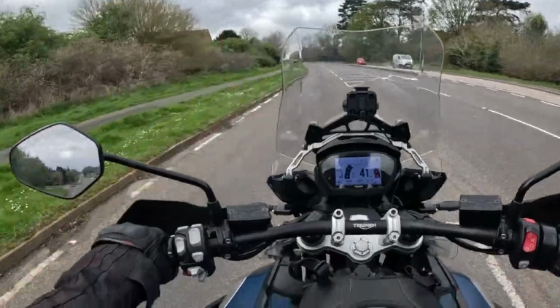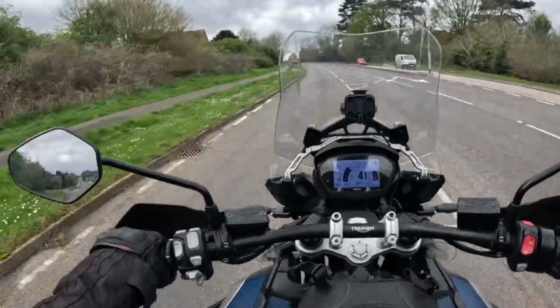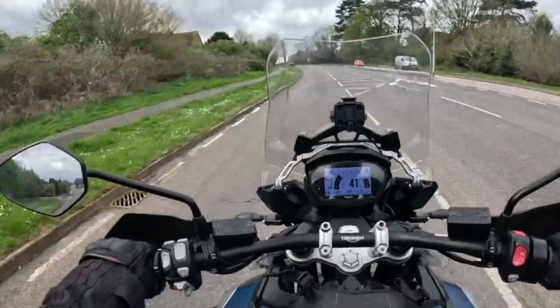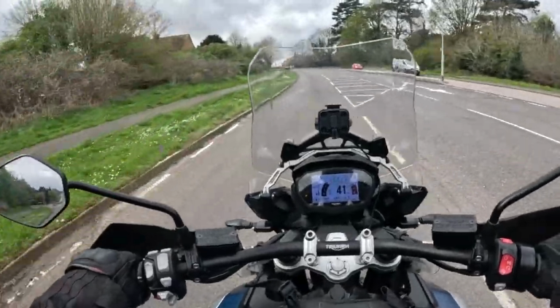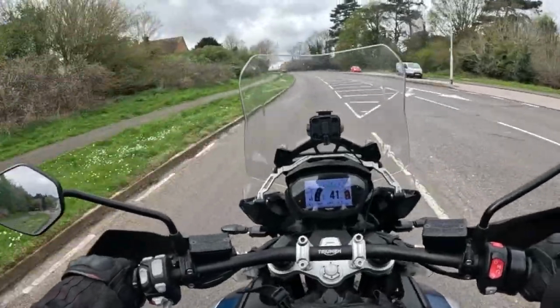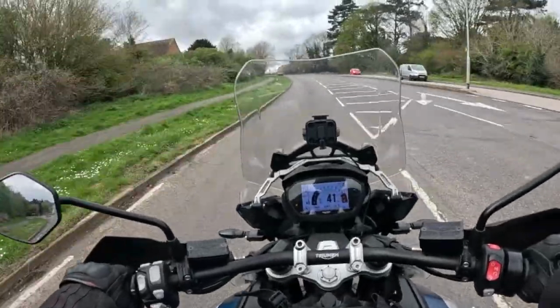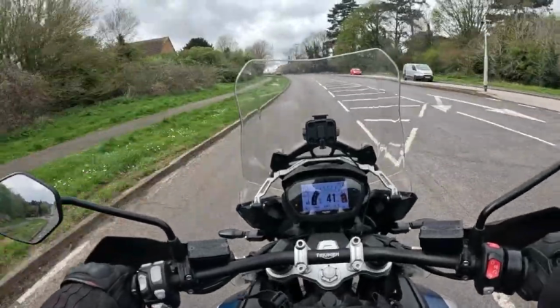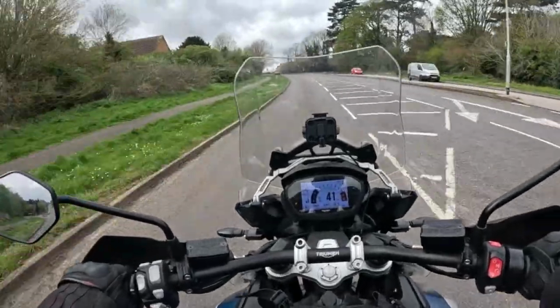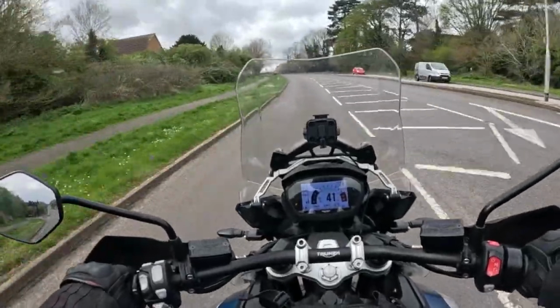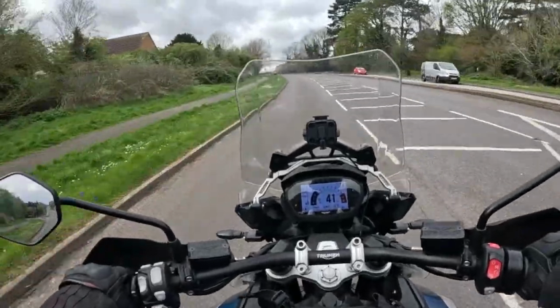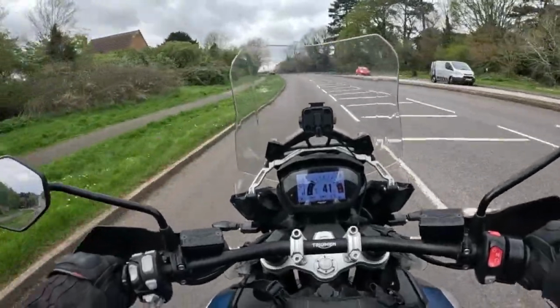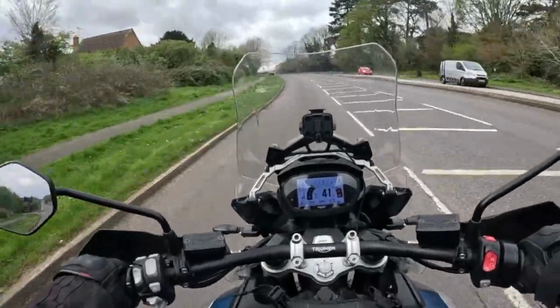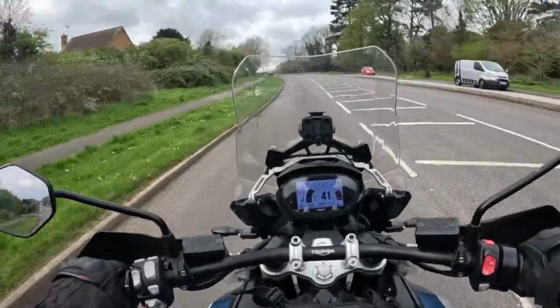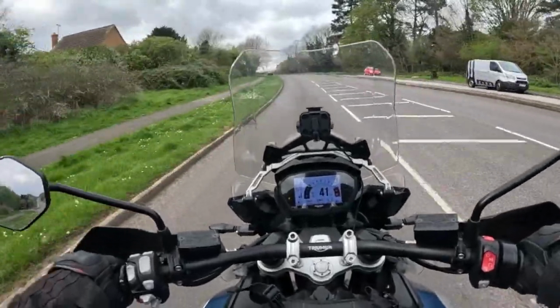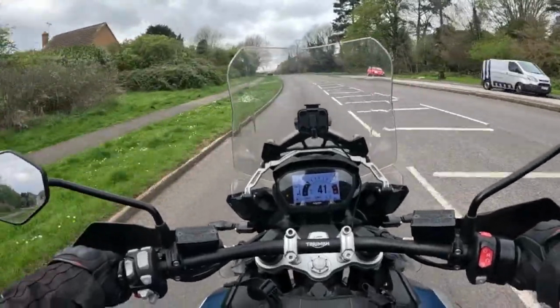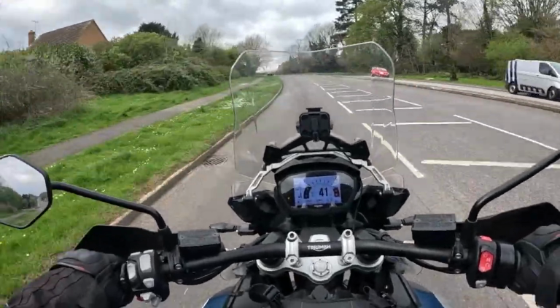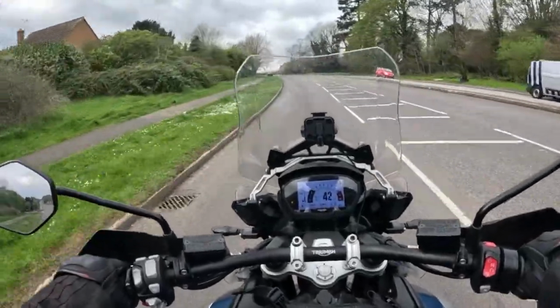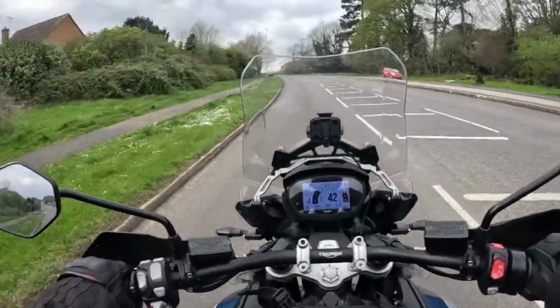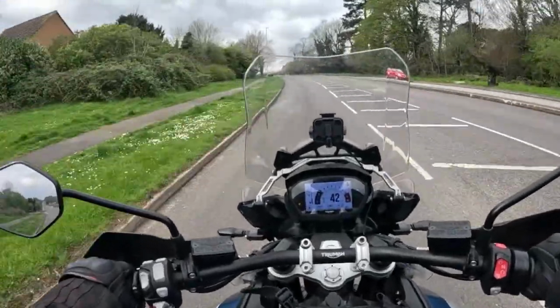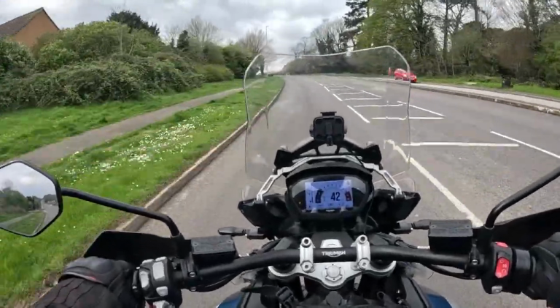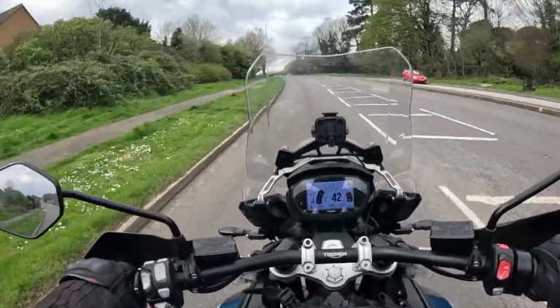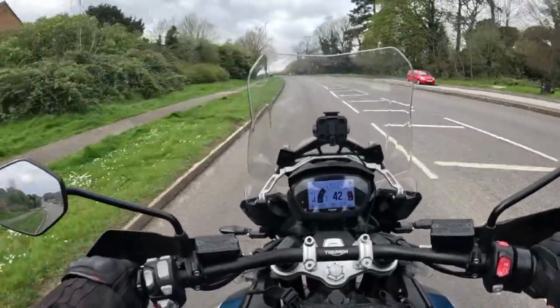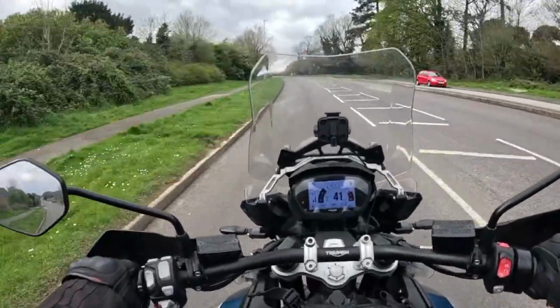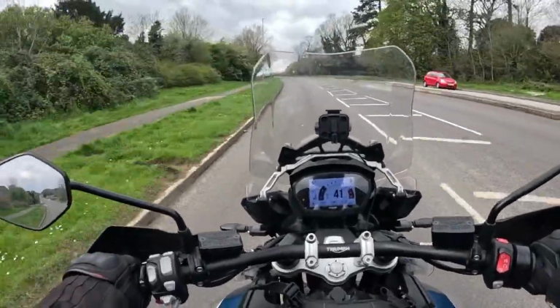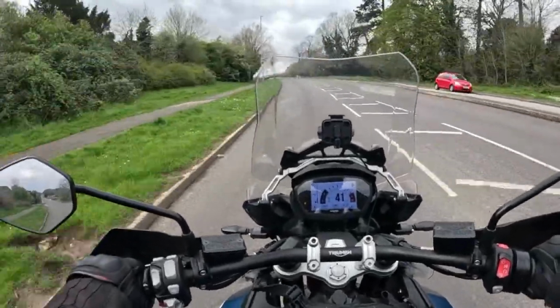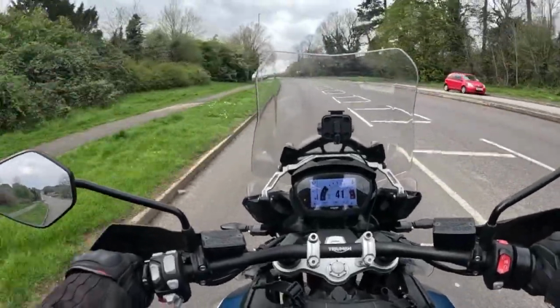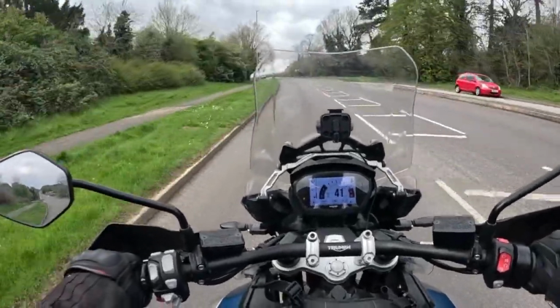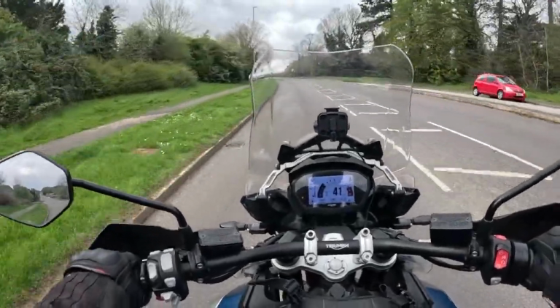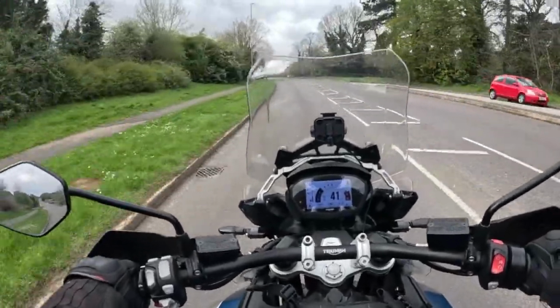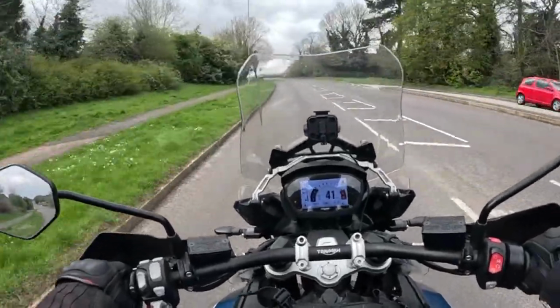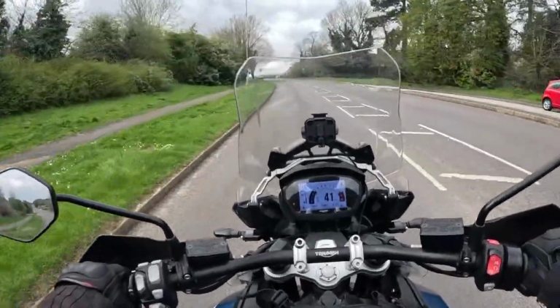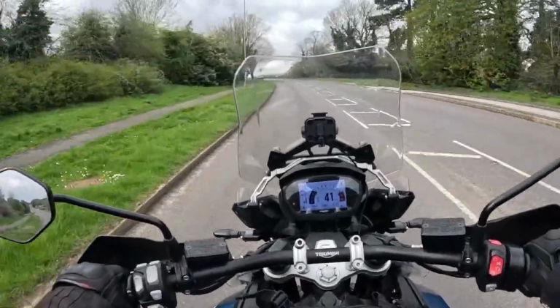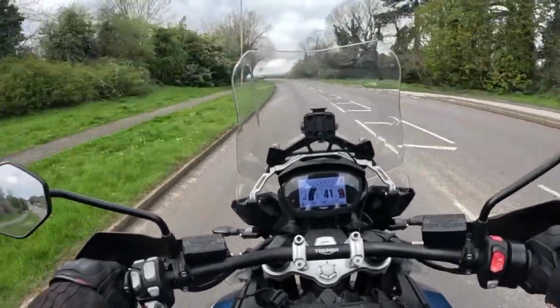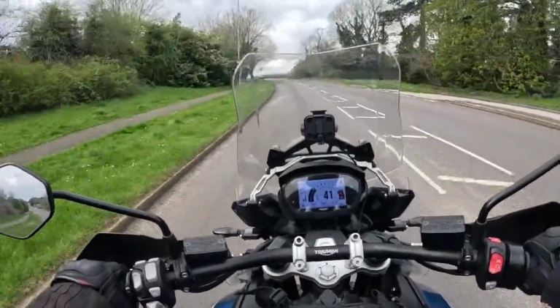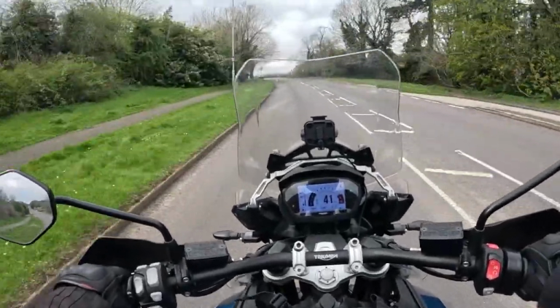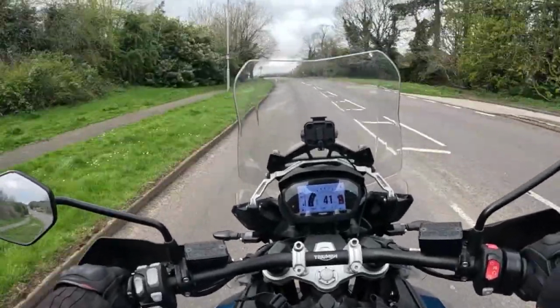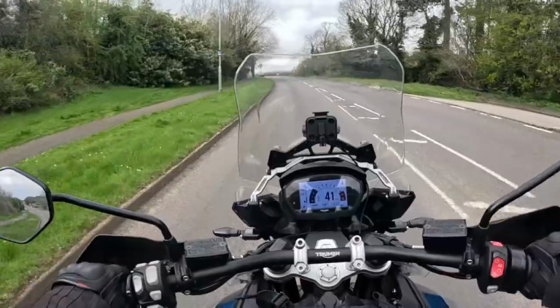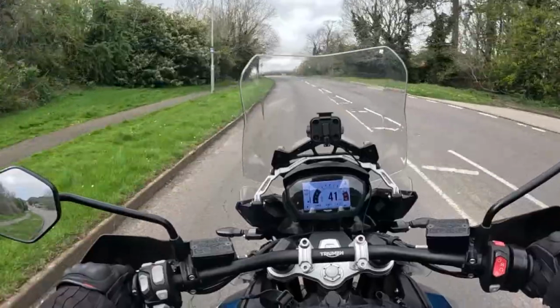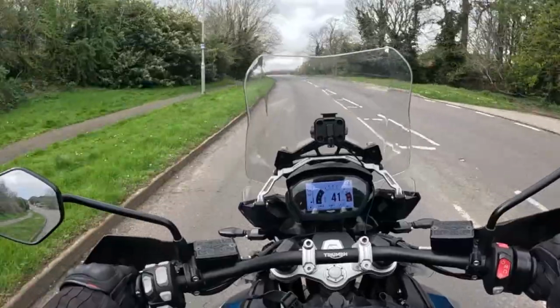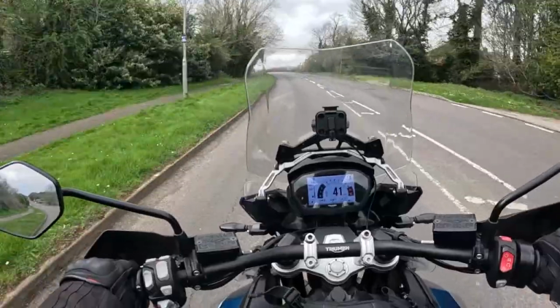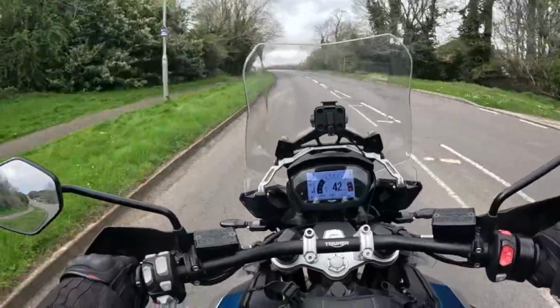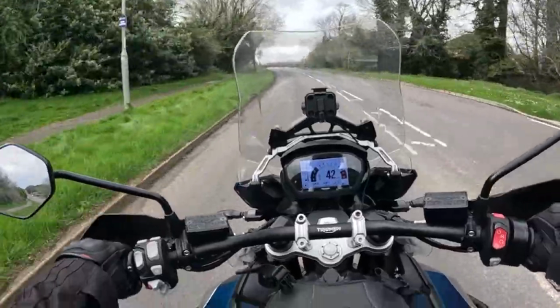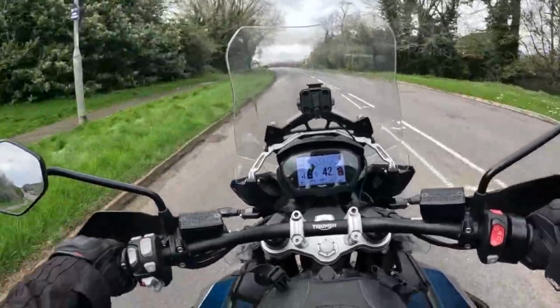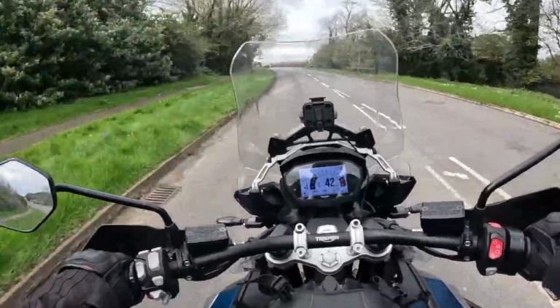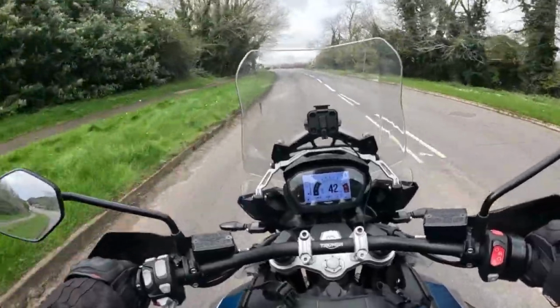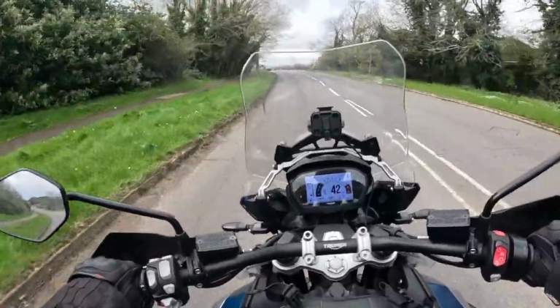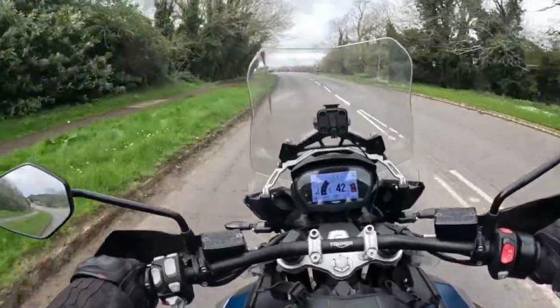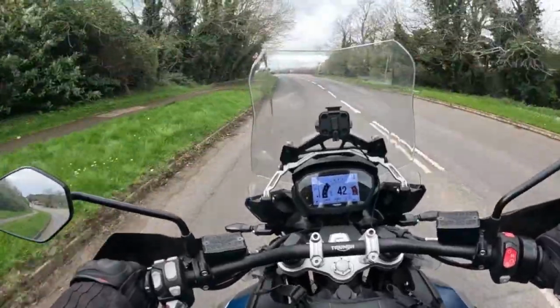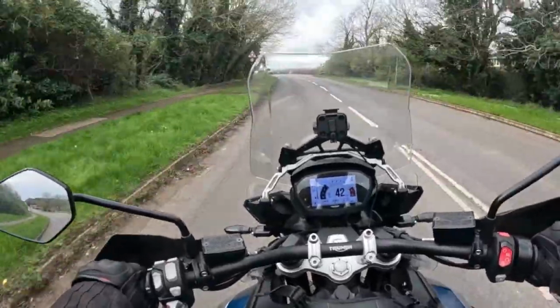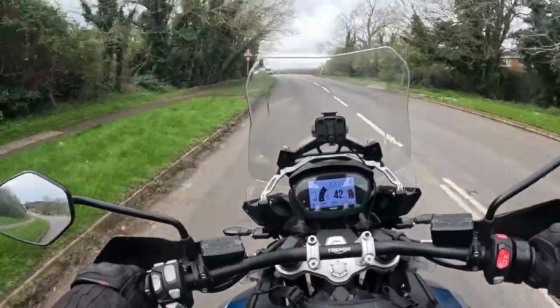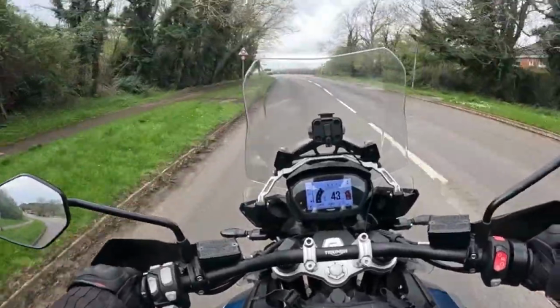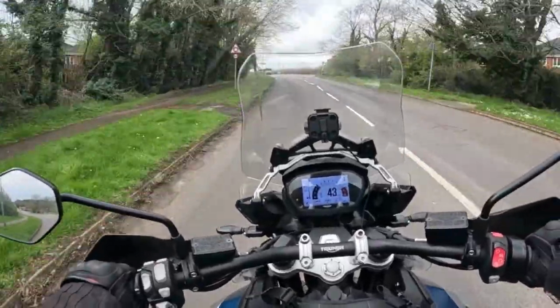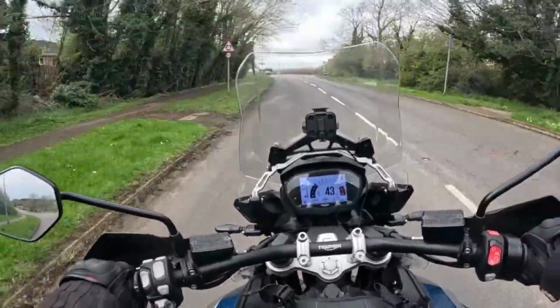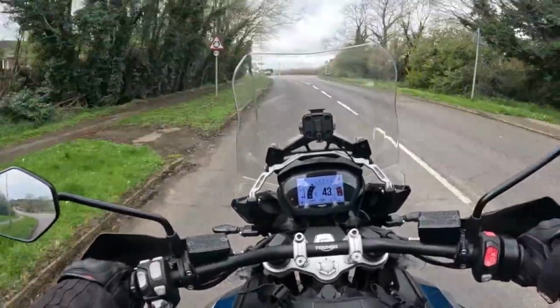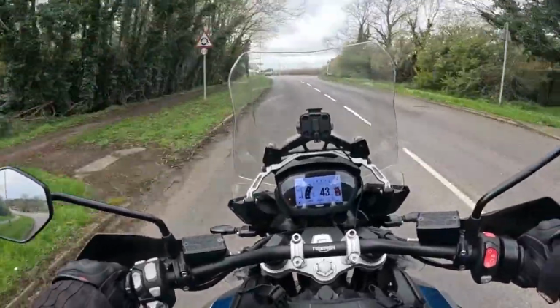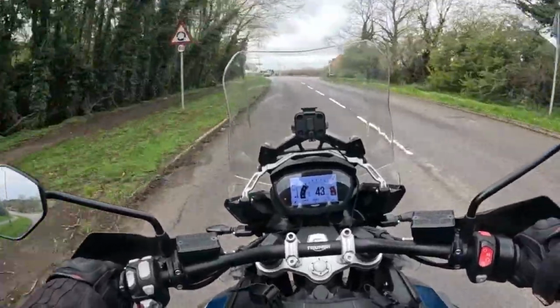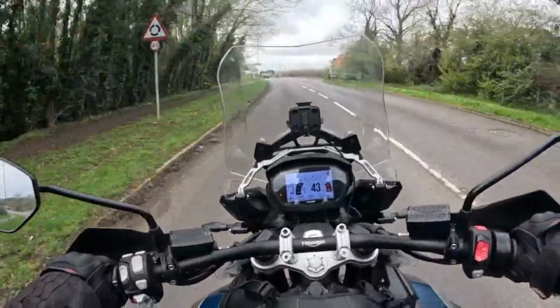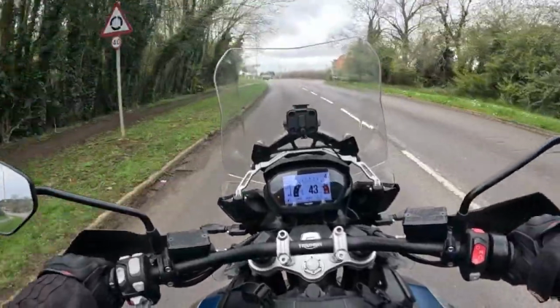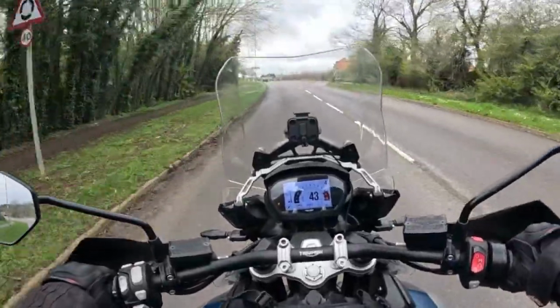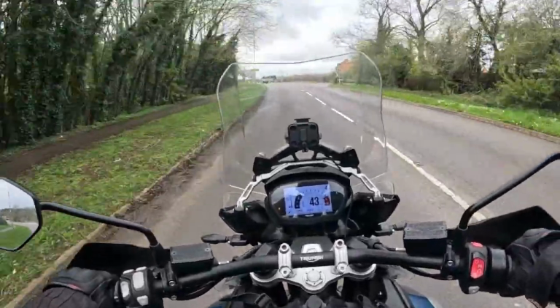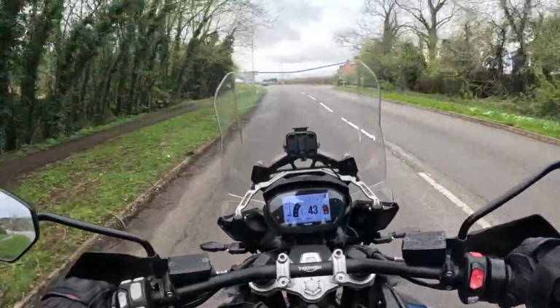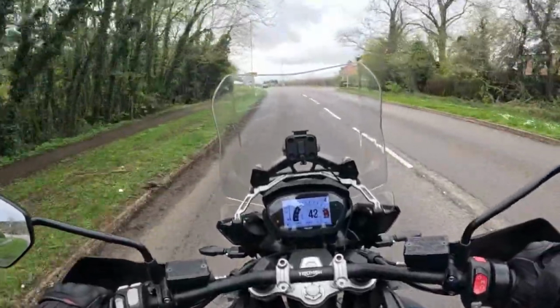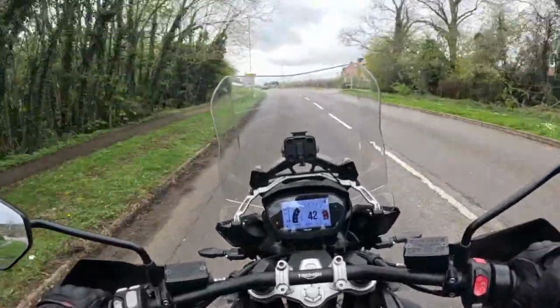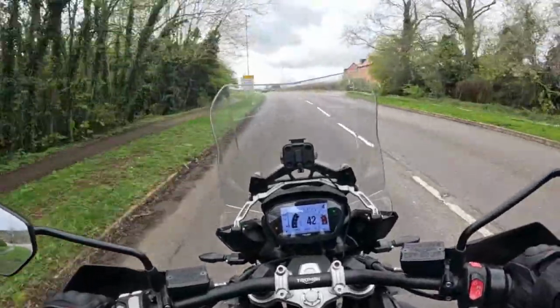So there you have it really. Is it worth buying? Yeah, I believe so — if you're a short arse like me.